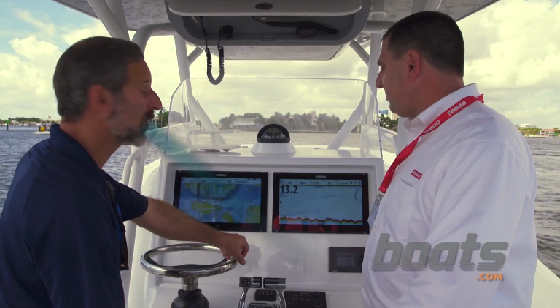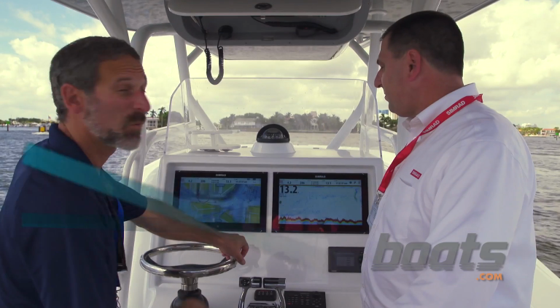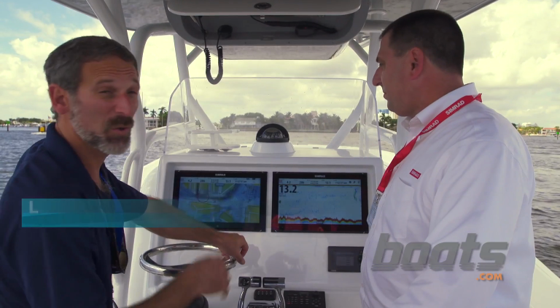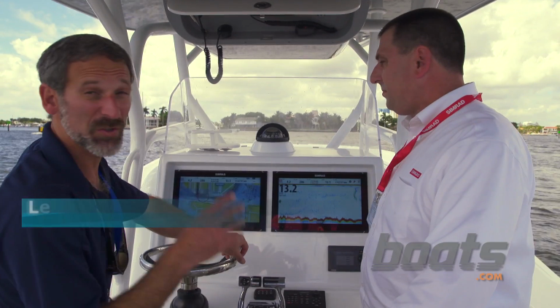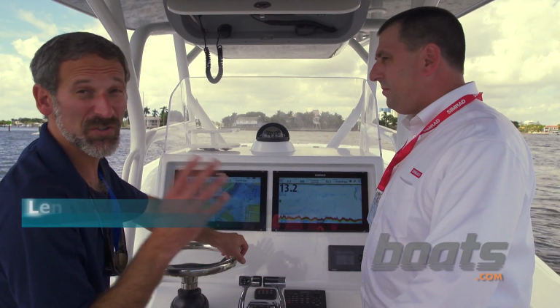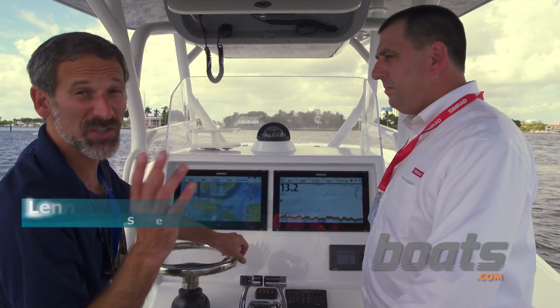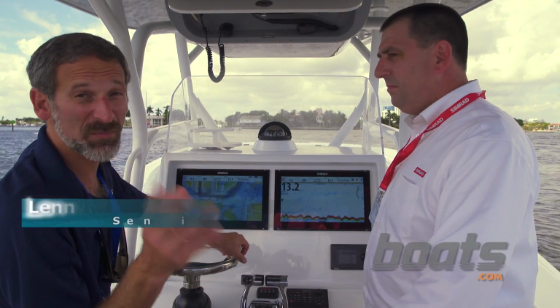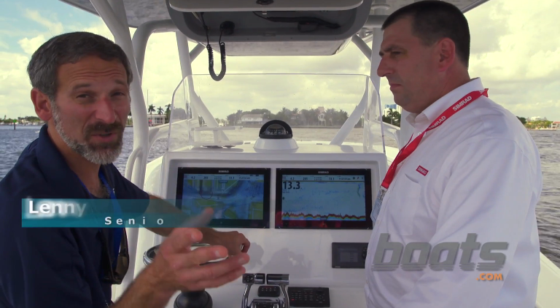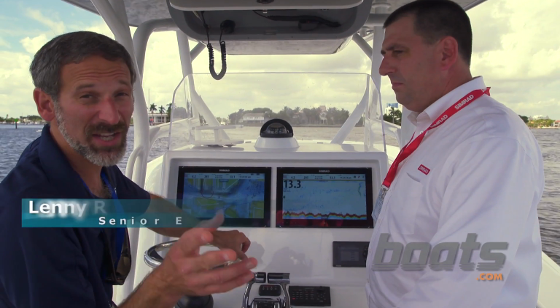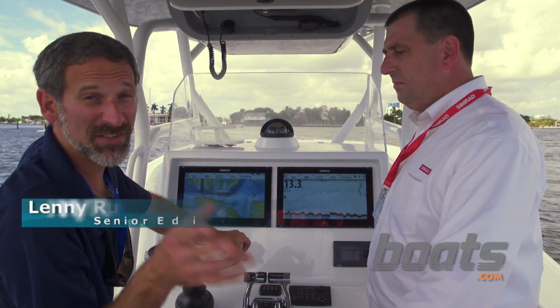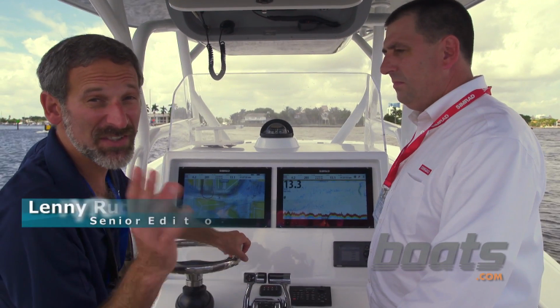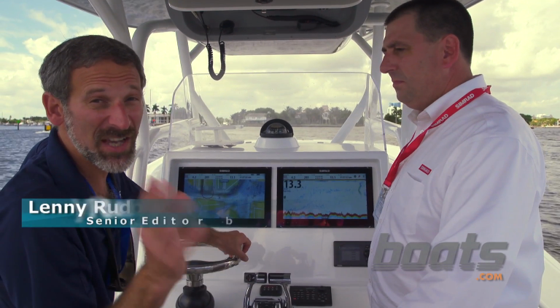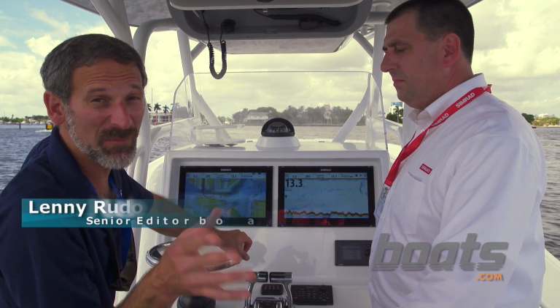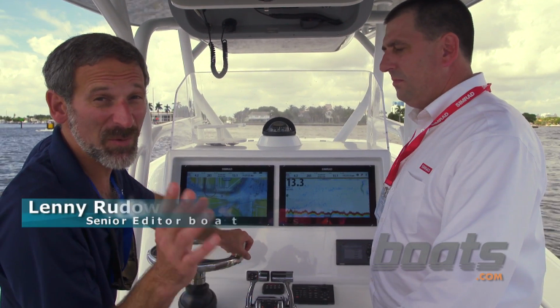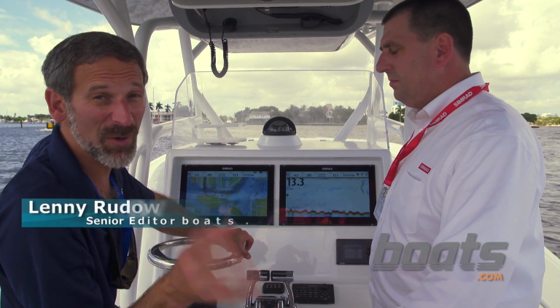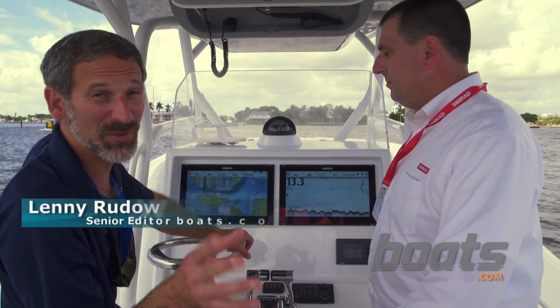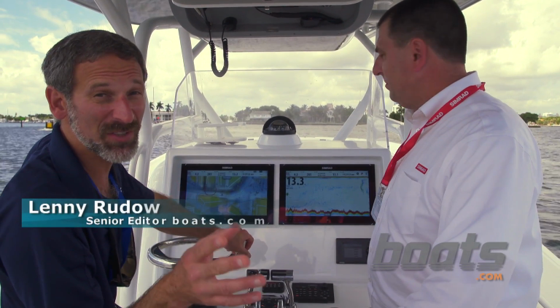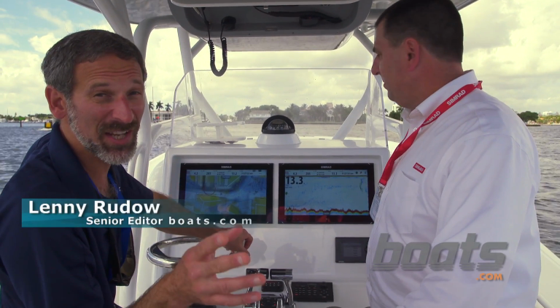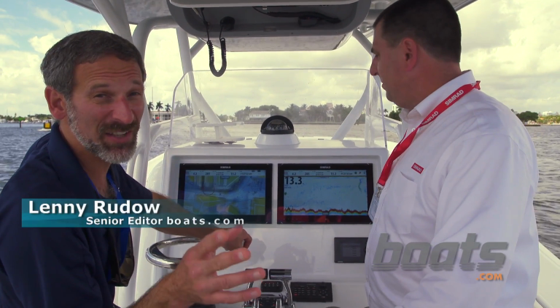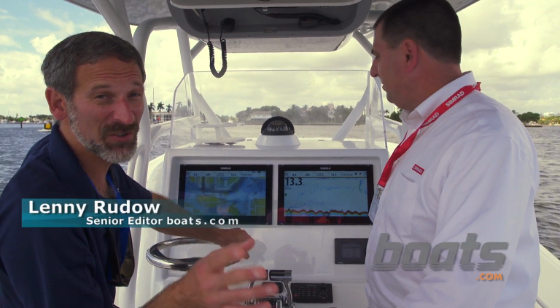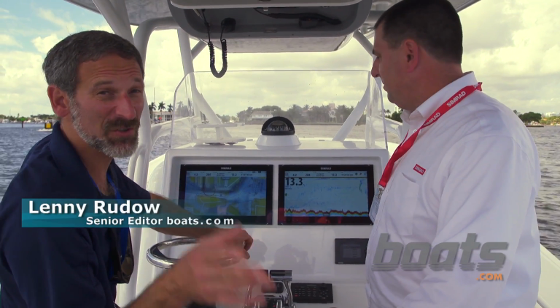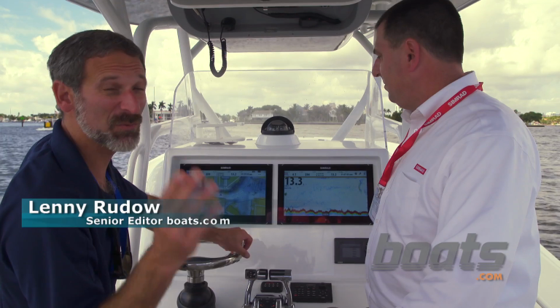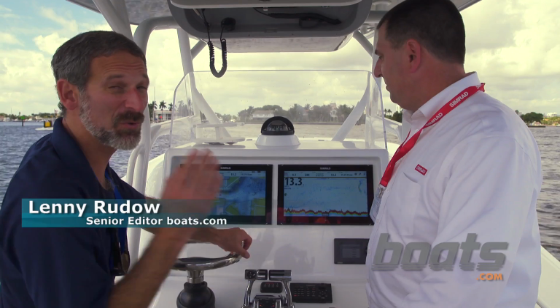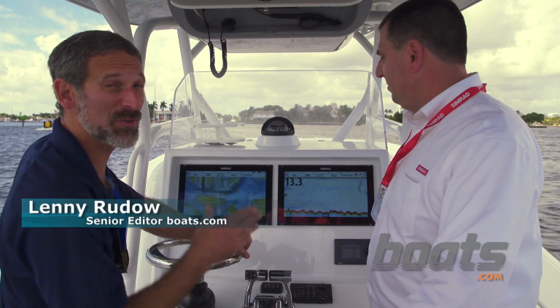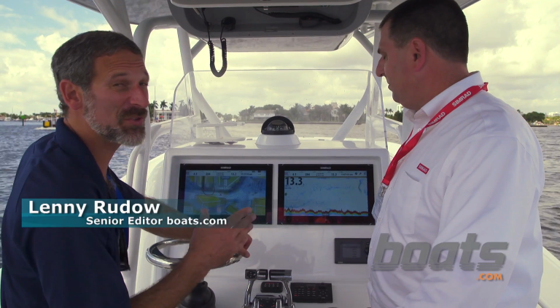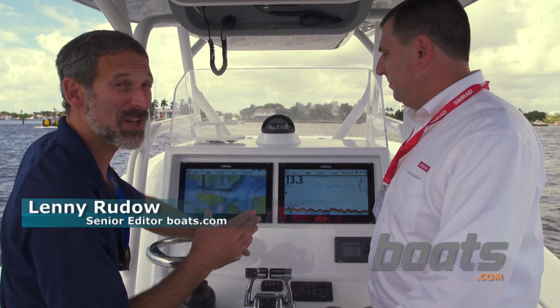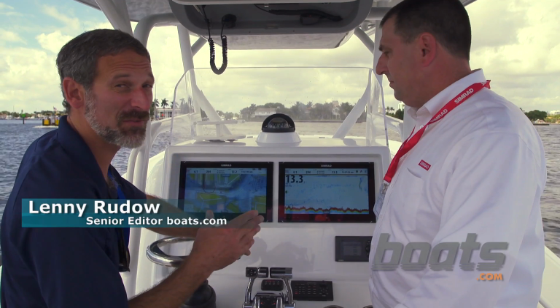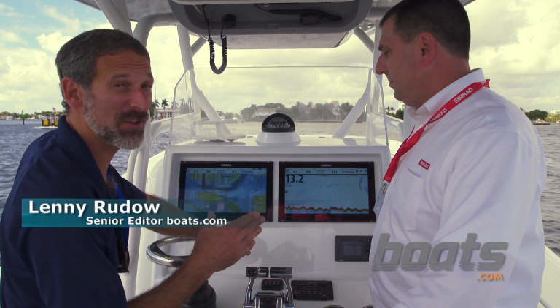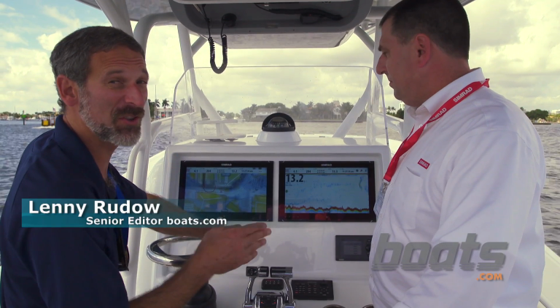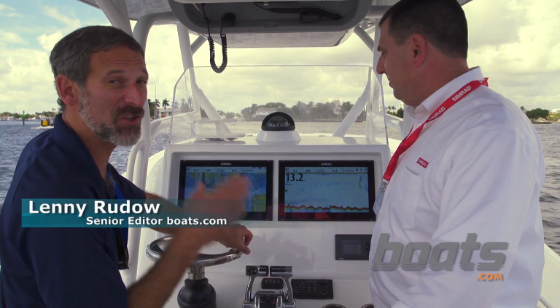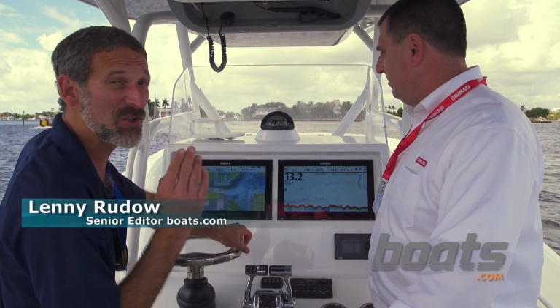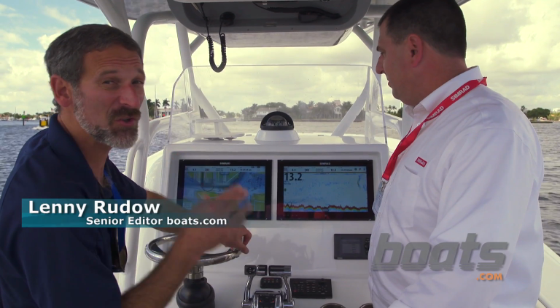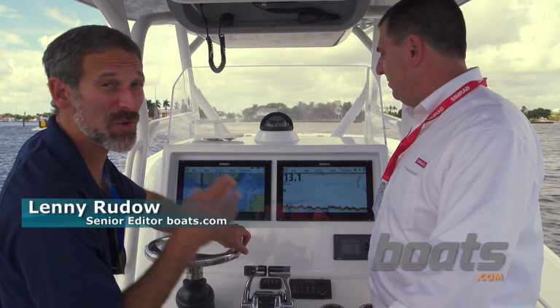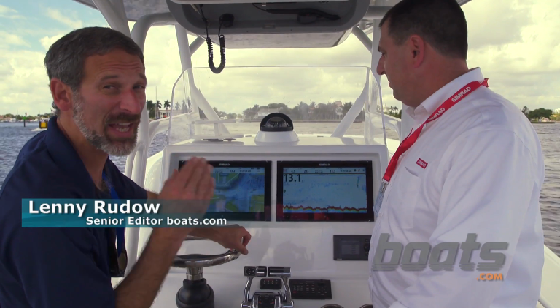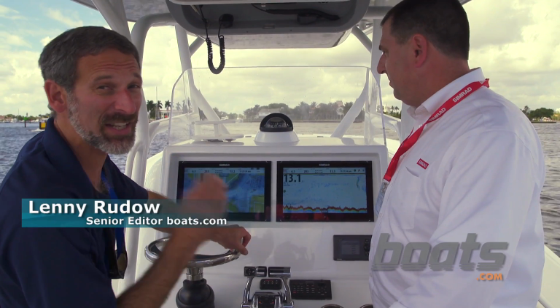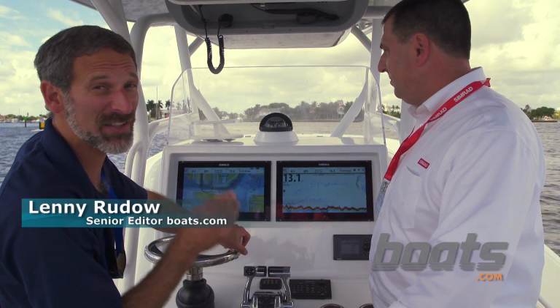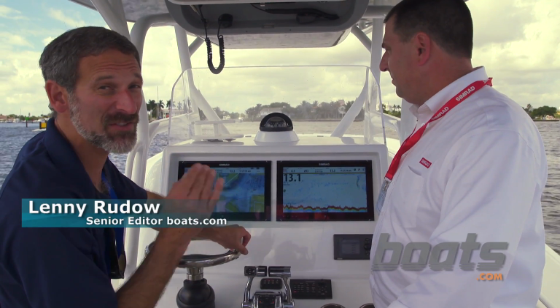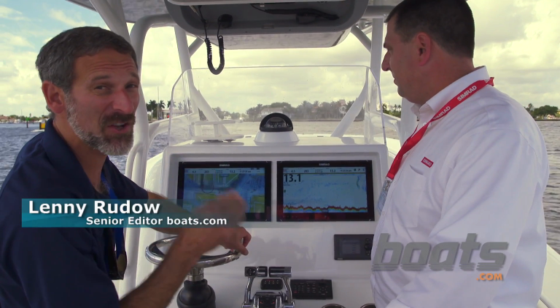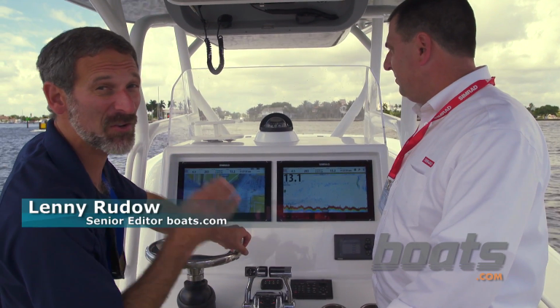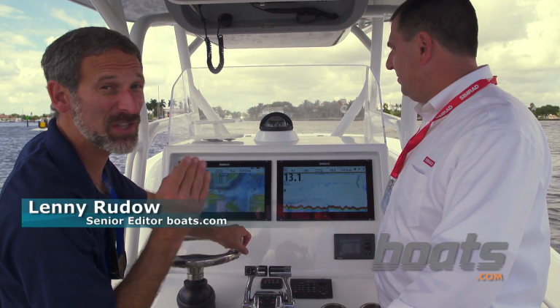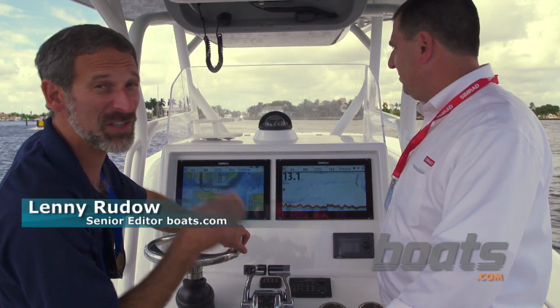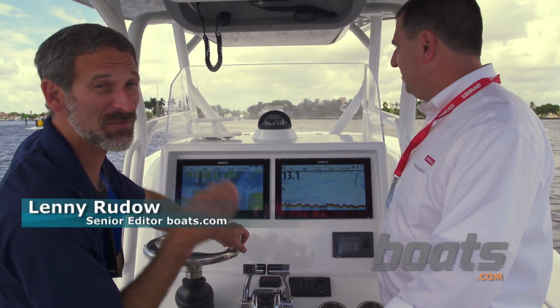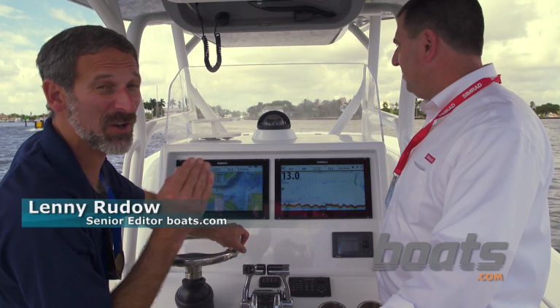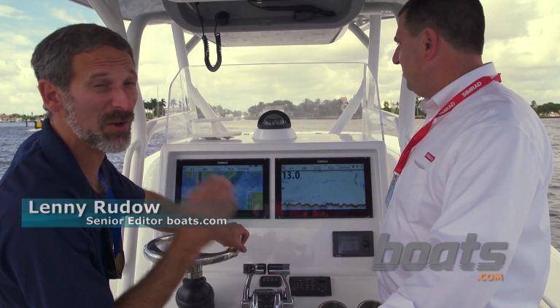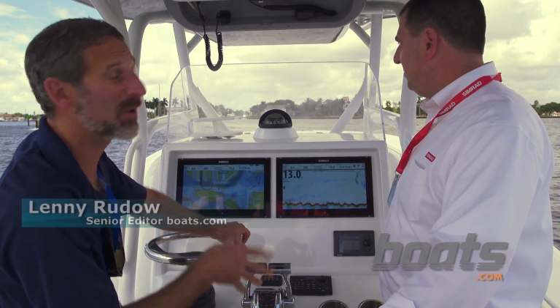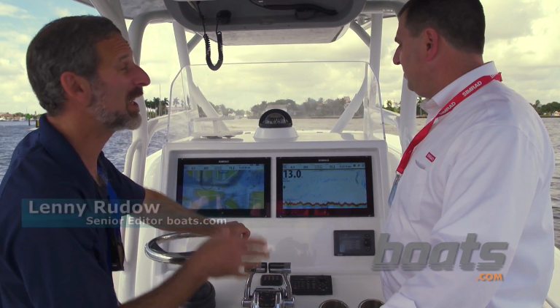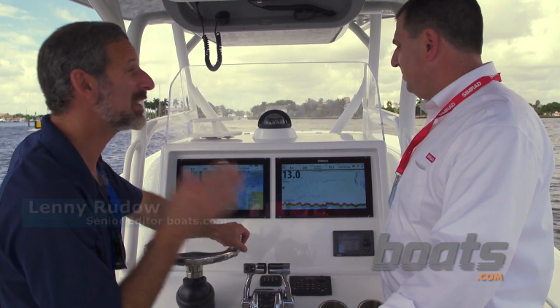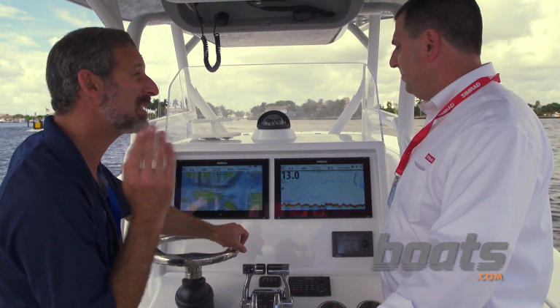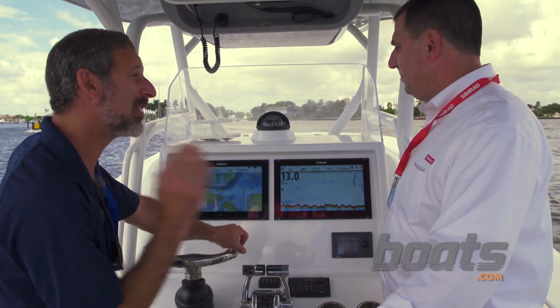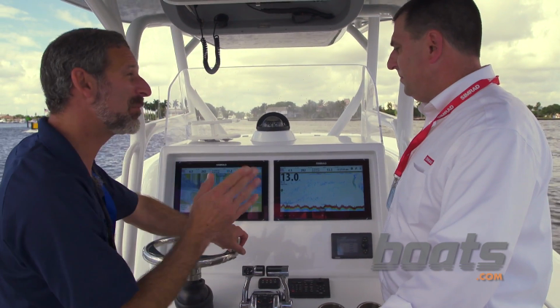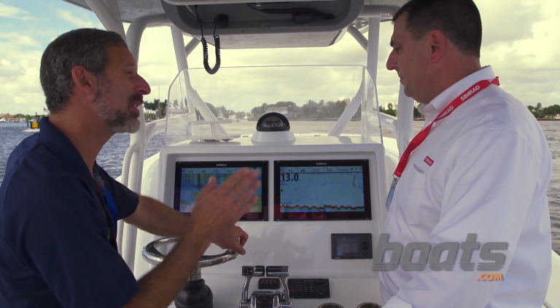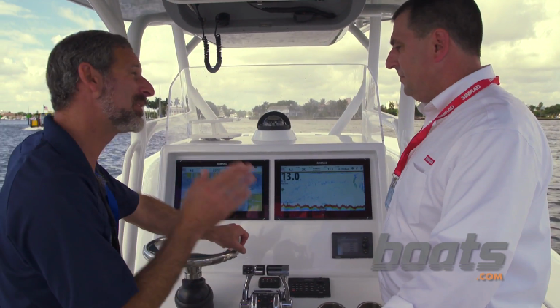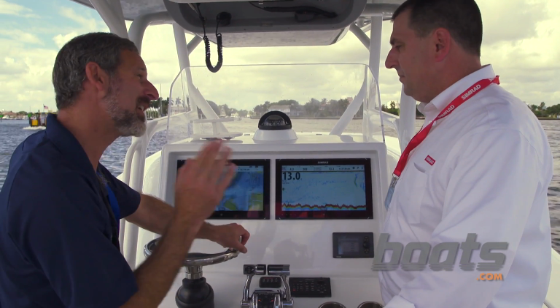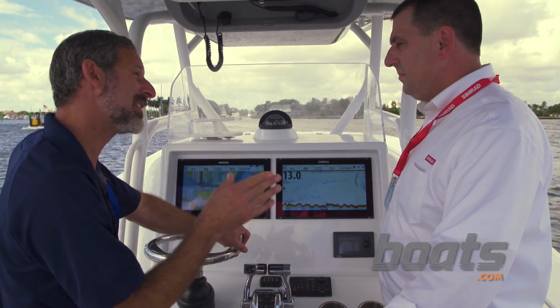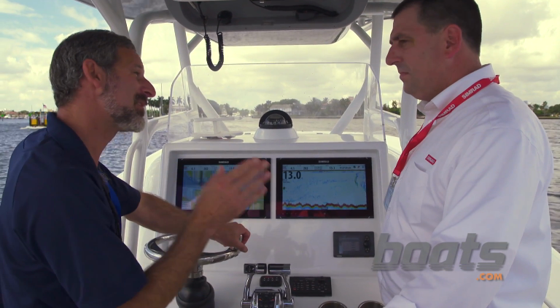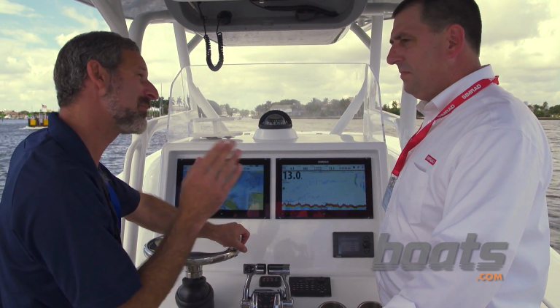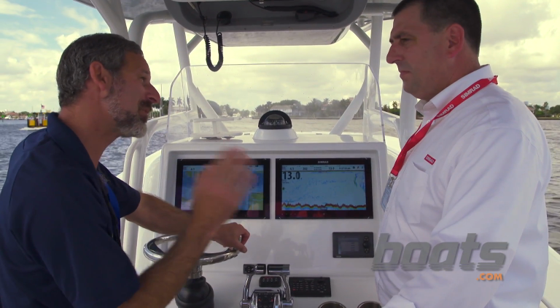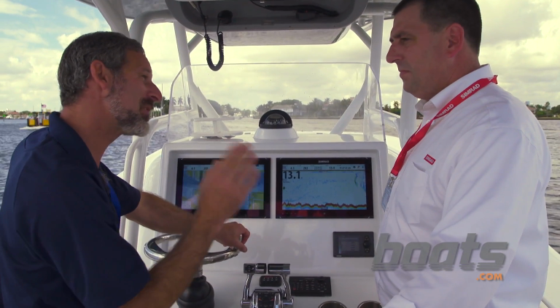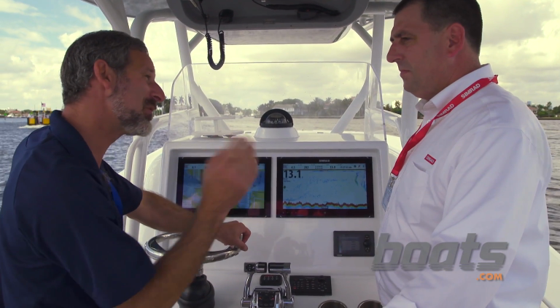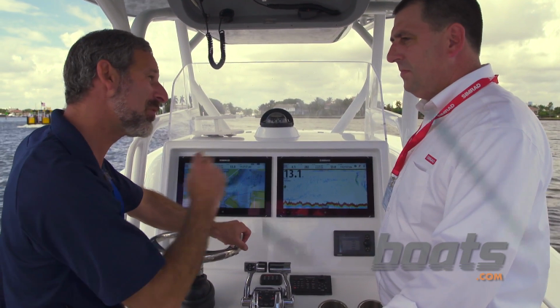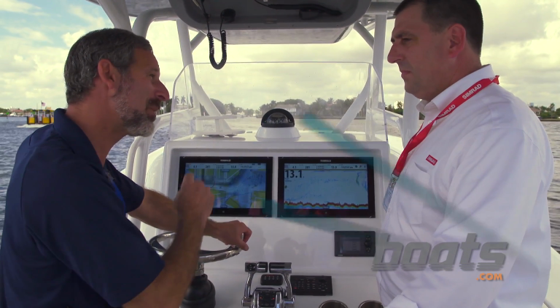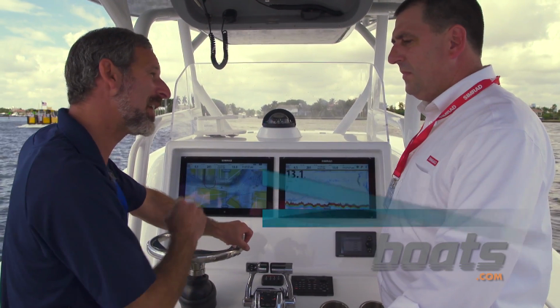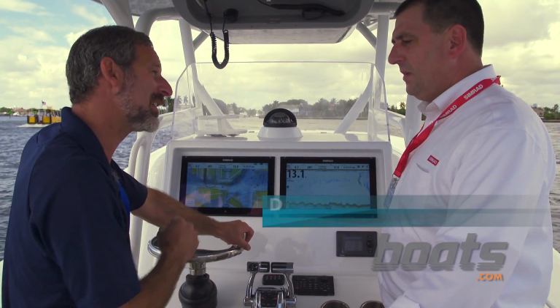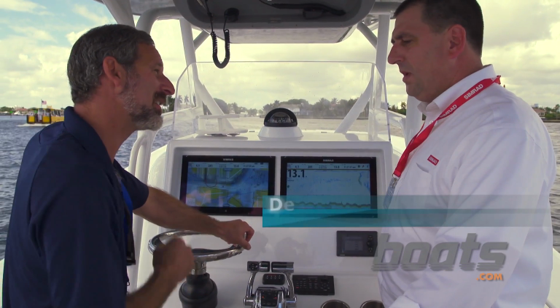We're on Simrad's demo boat today, and there's some cool stuff here — the new NSO EVO. Tell me, Dennis, what is new about it?